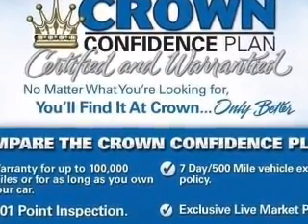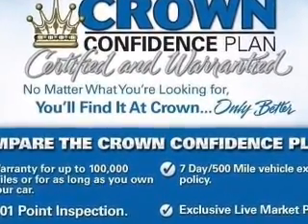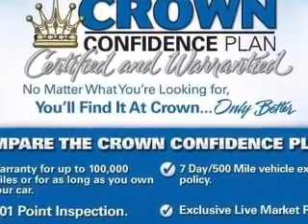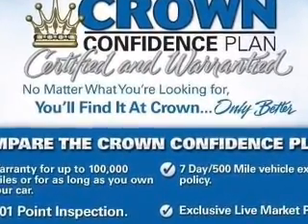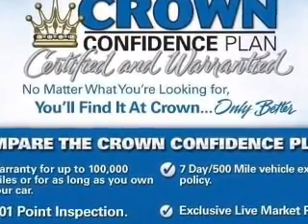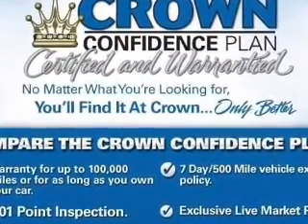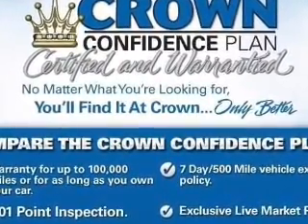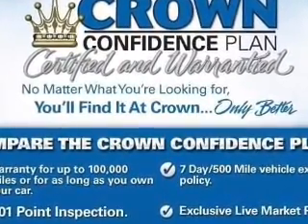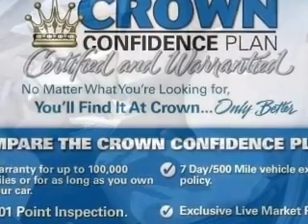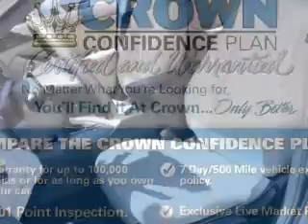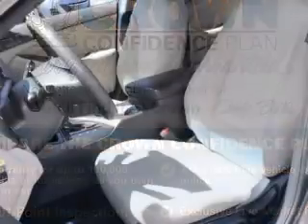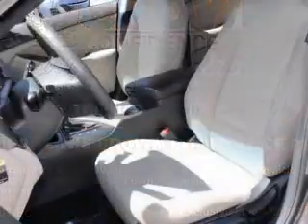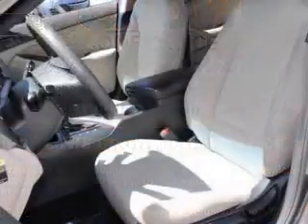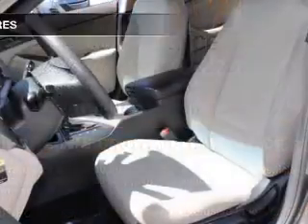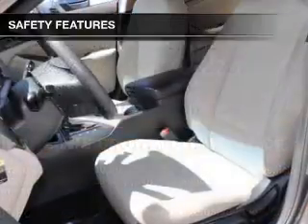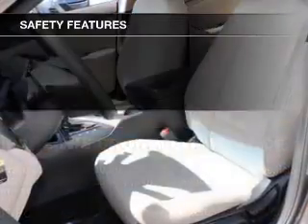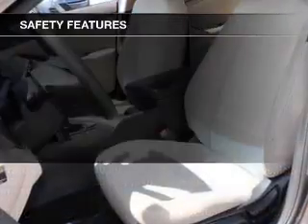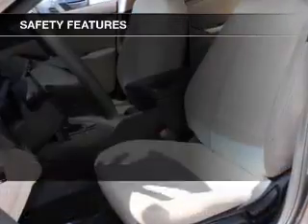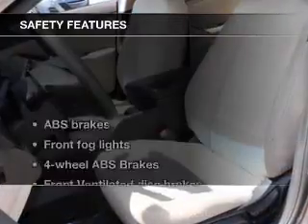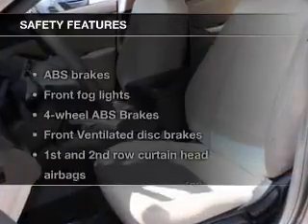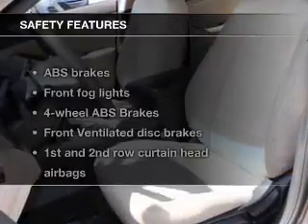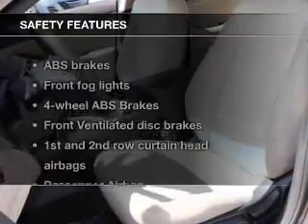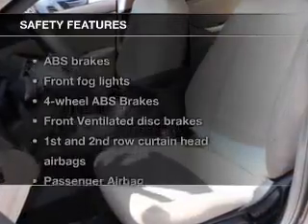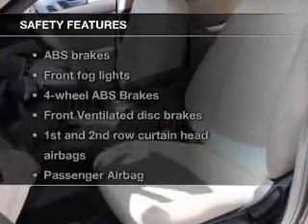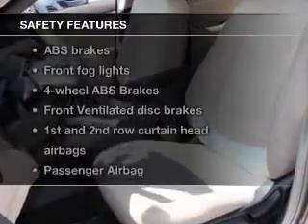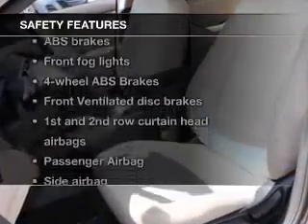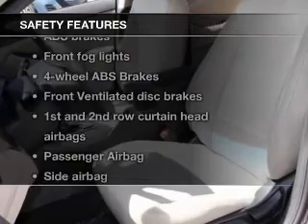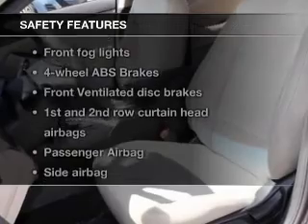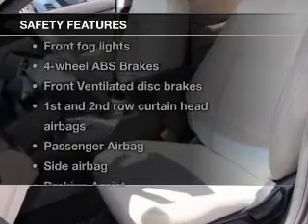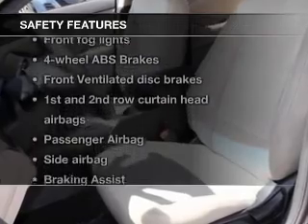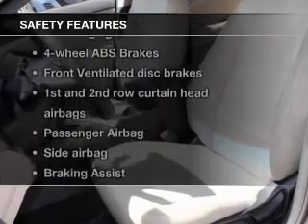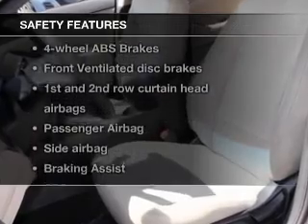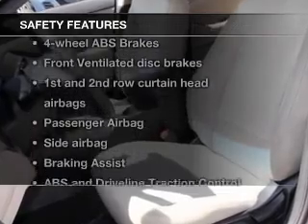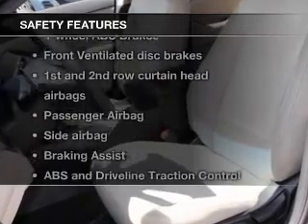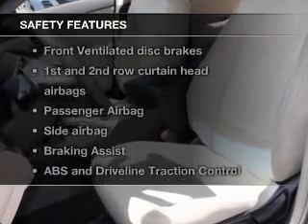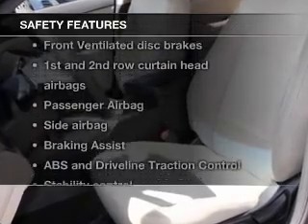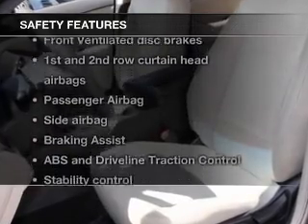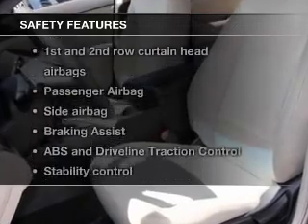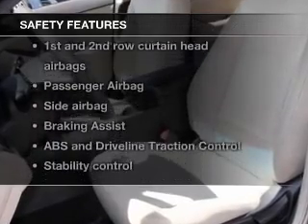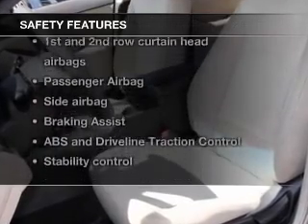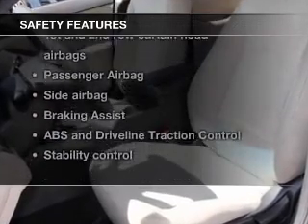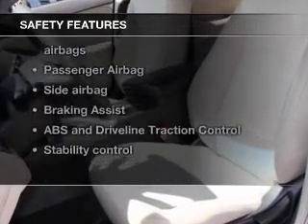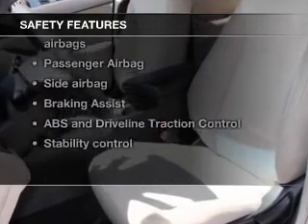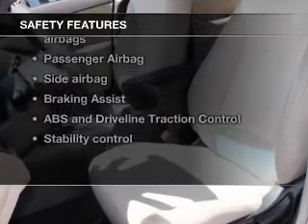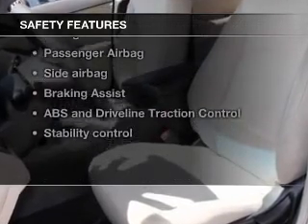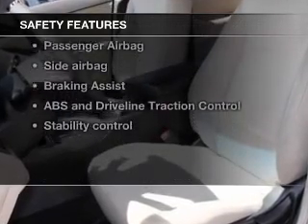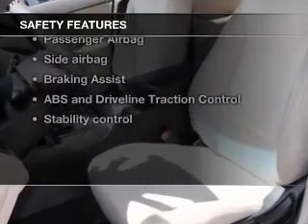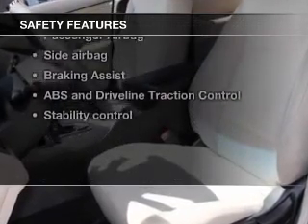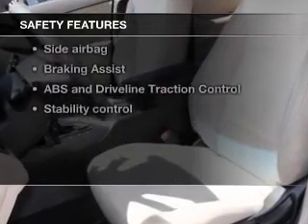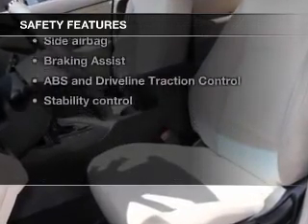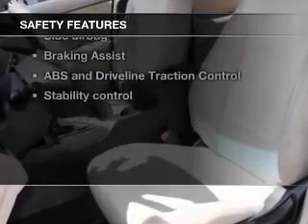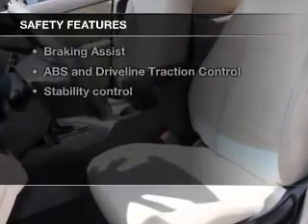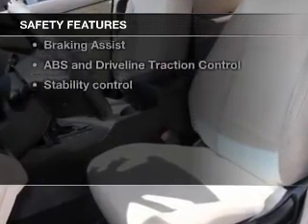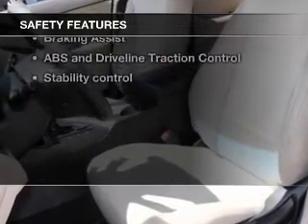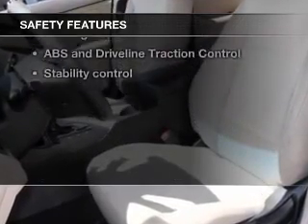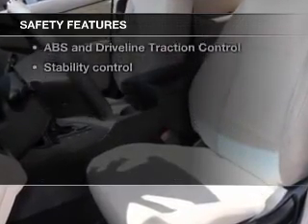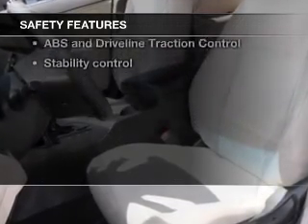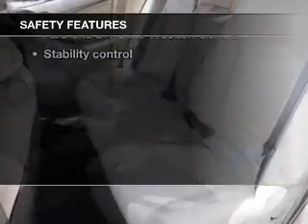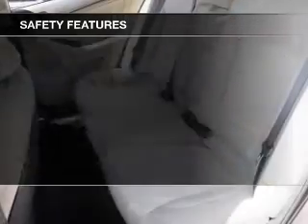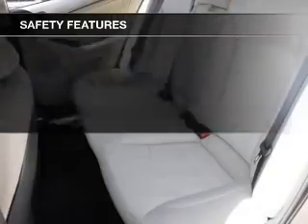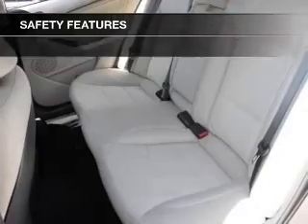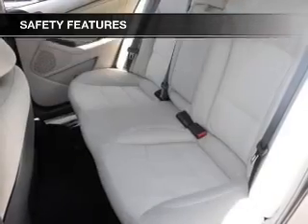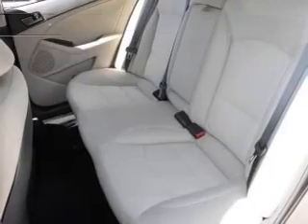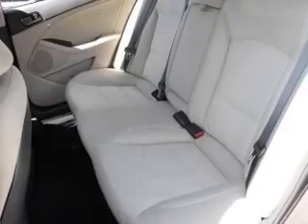A satellite radio is also included. If safety is a high priority, rest assured knowing that these top safety components are included.